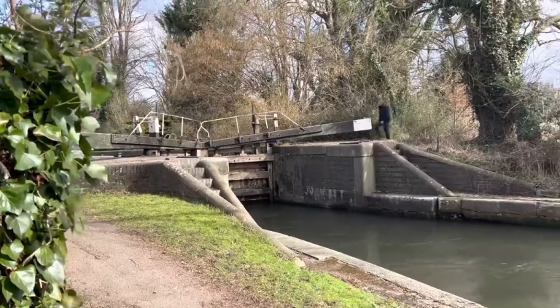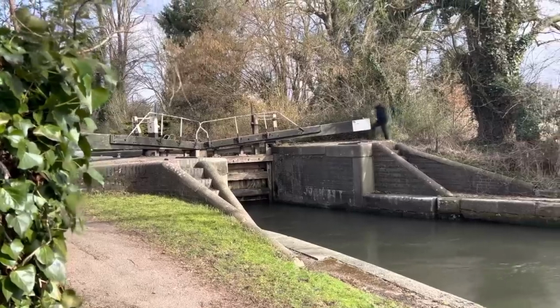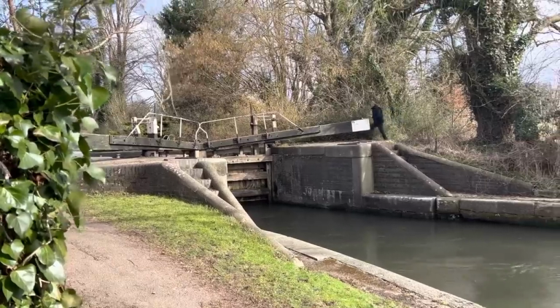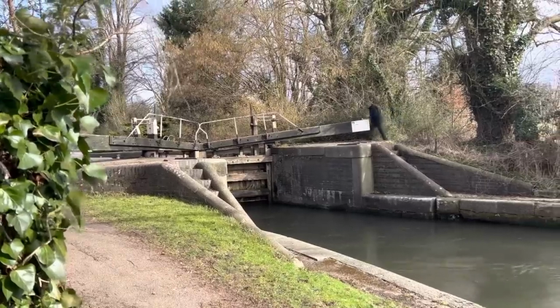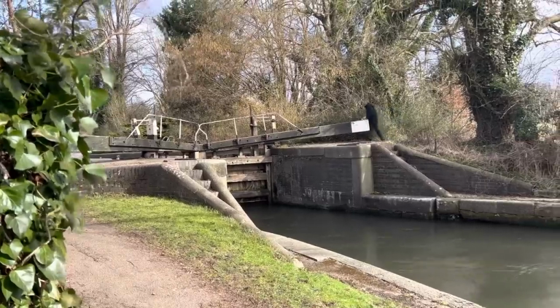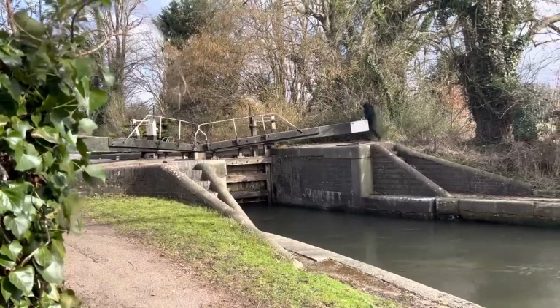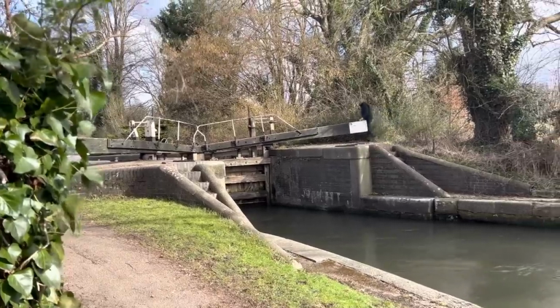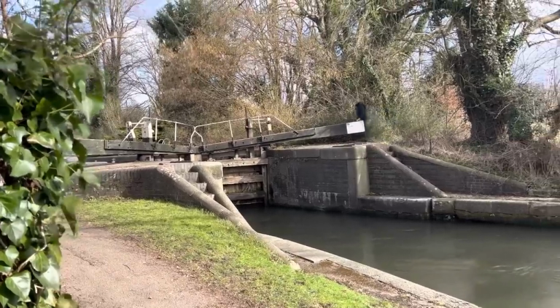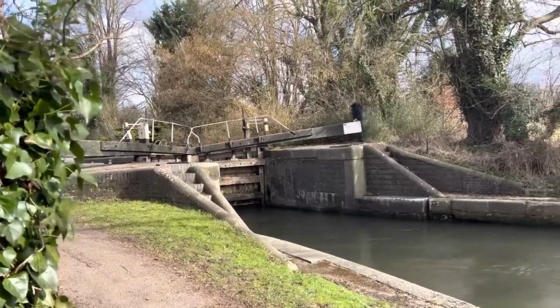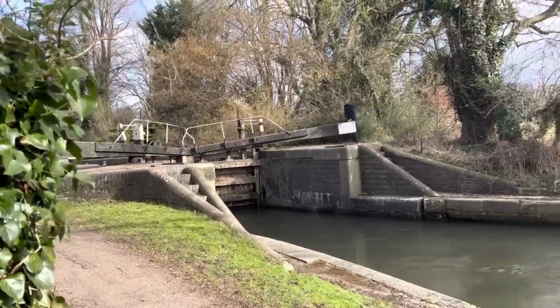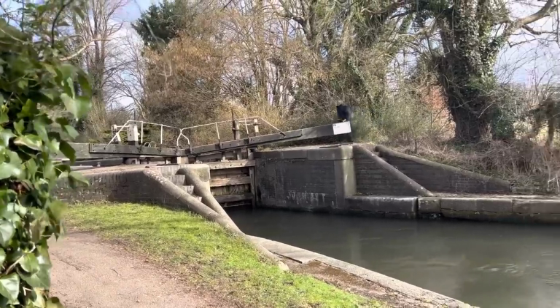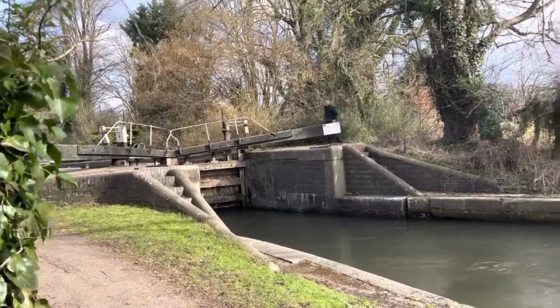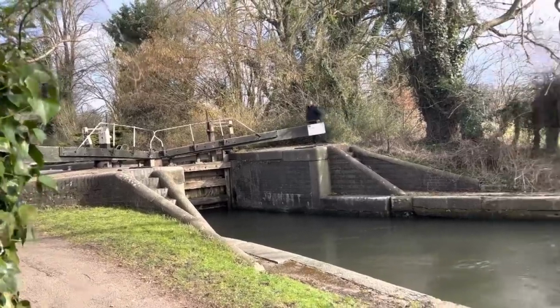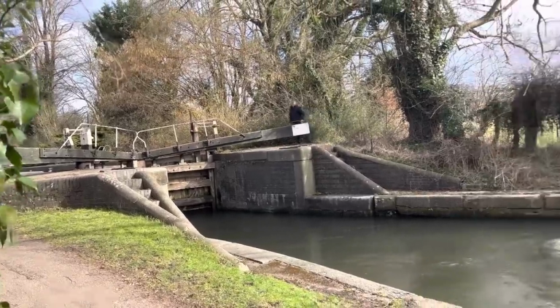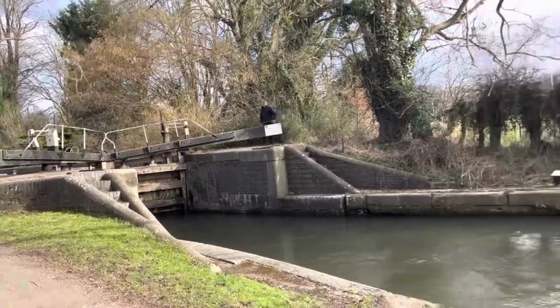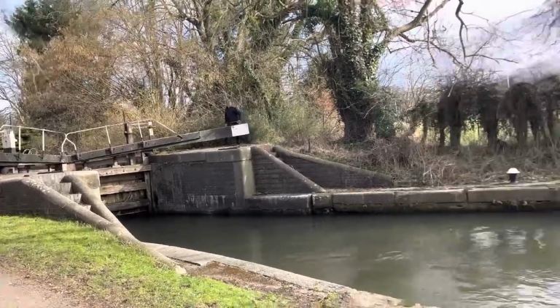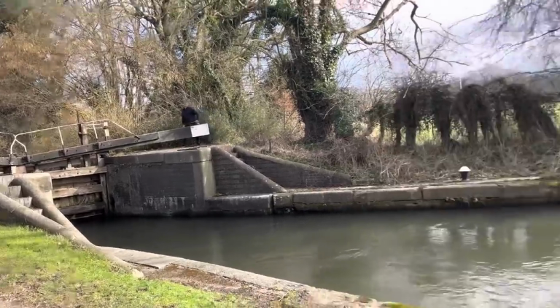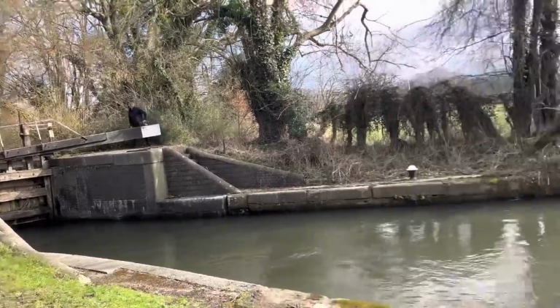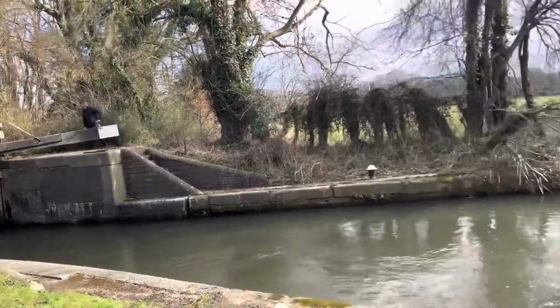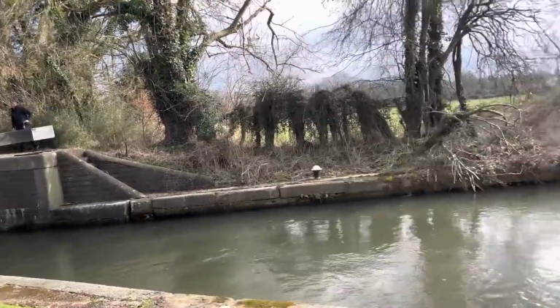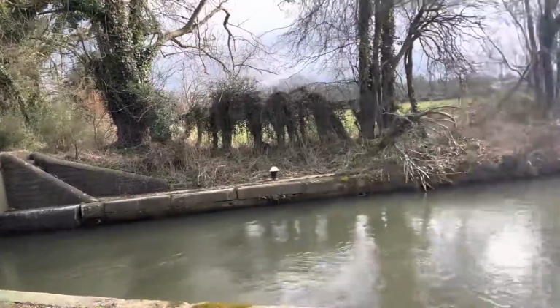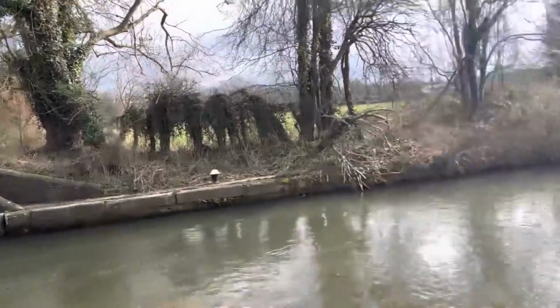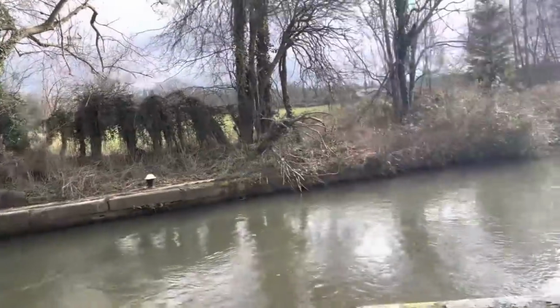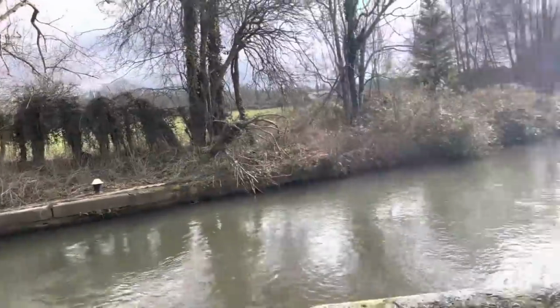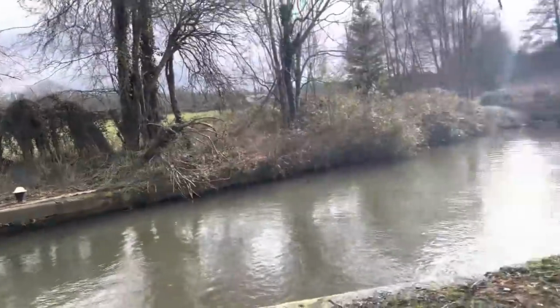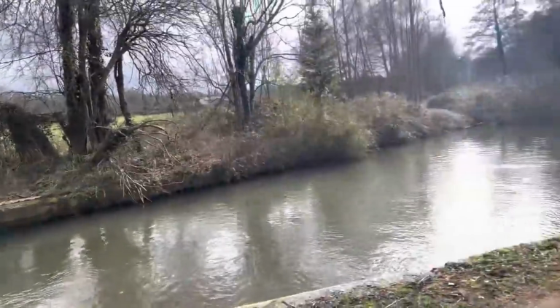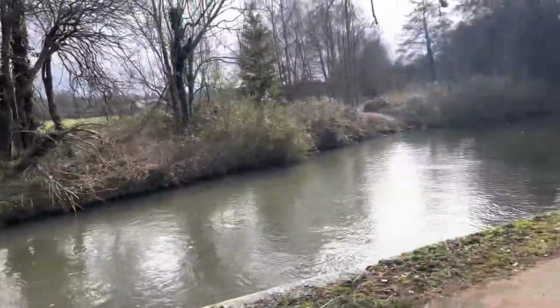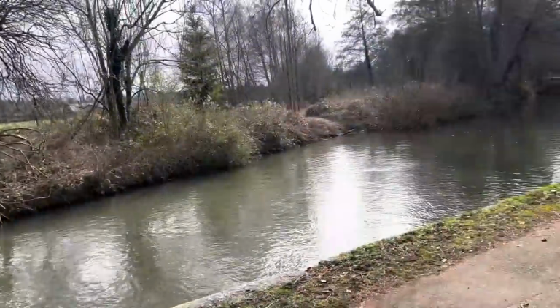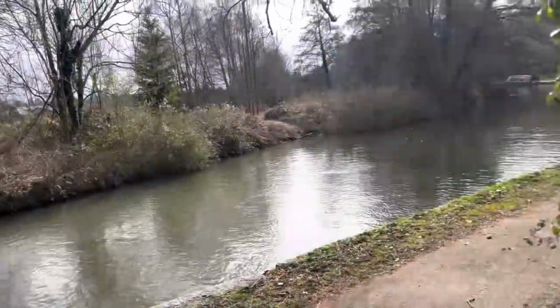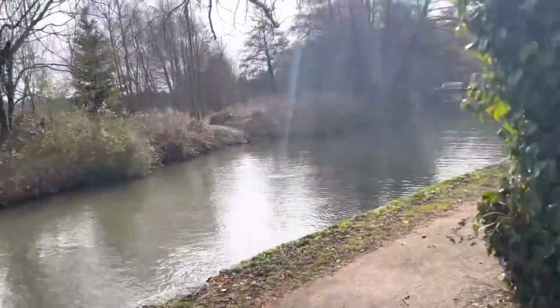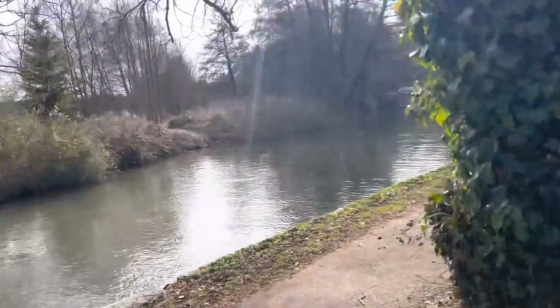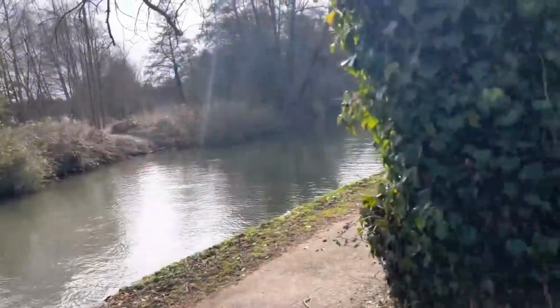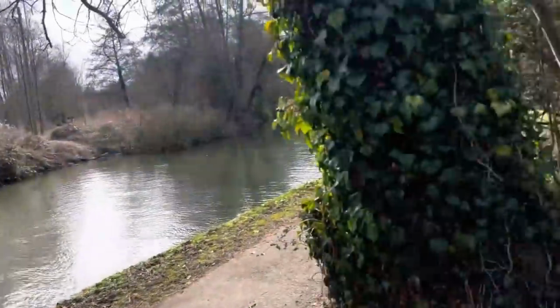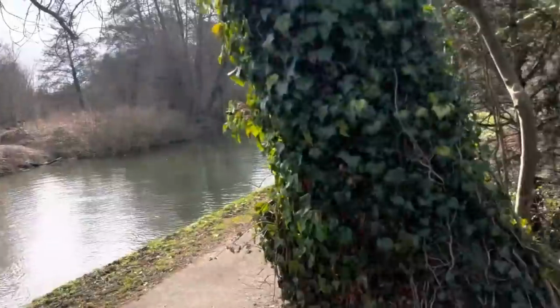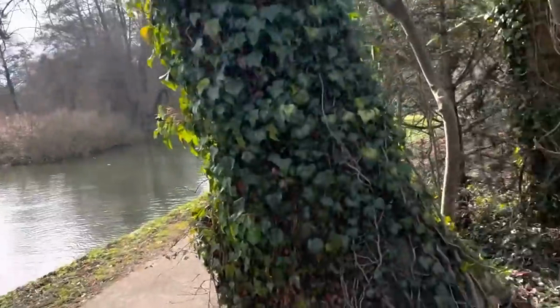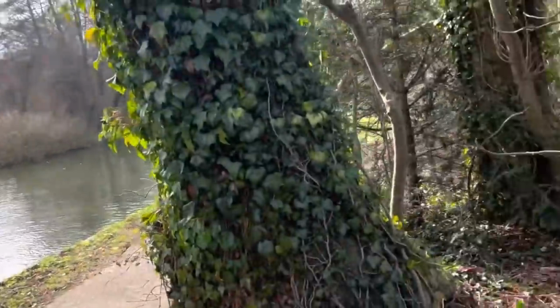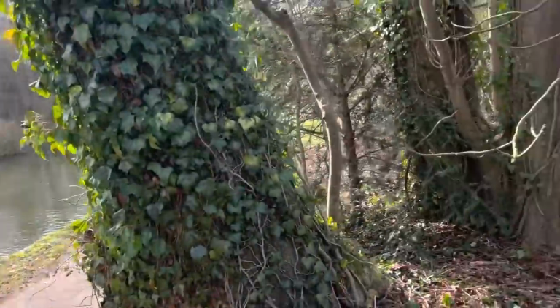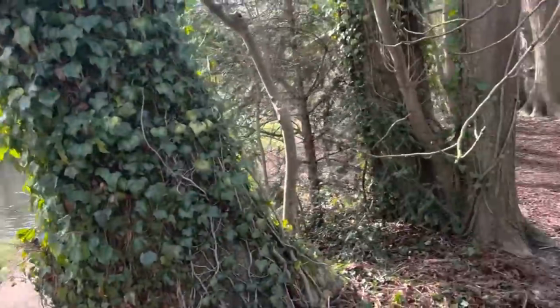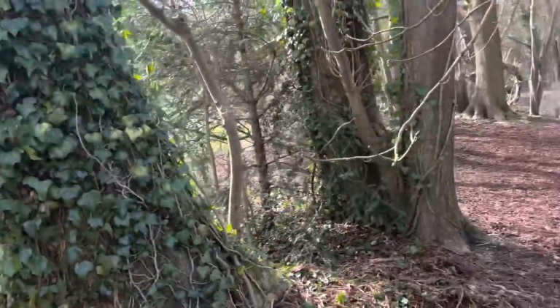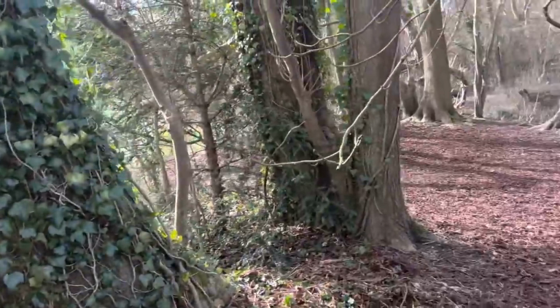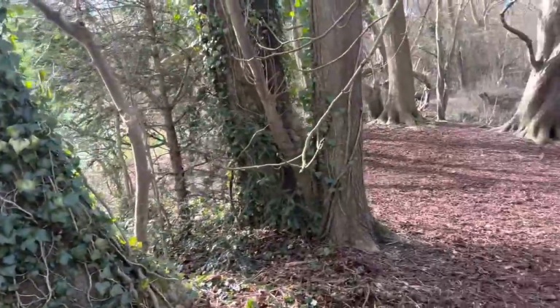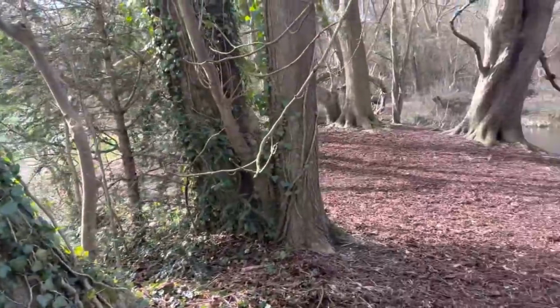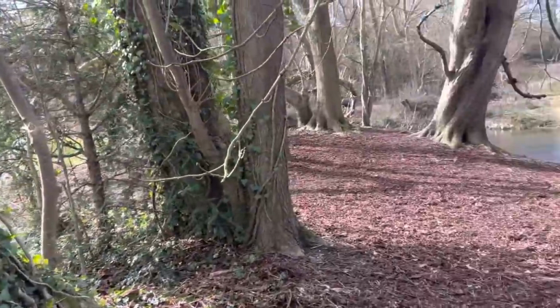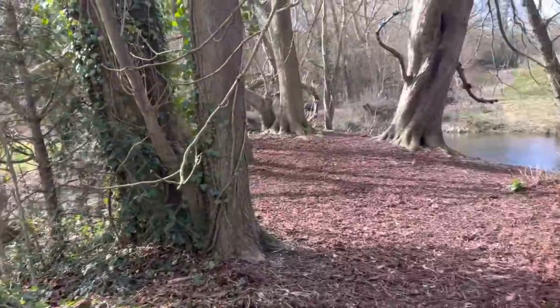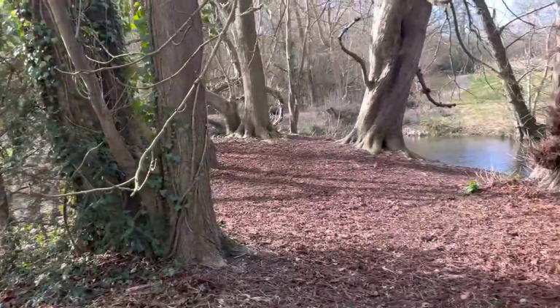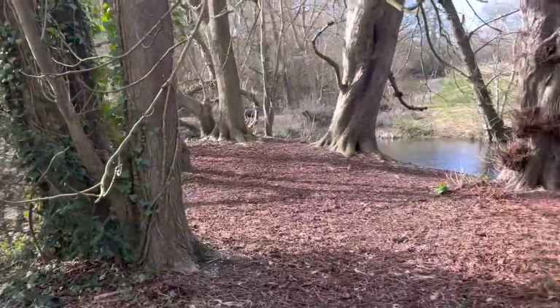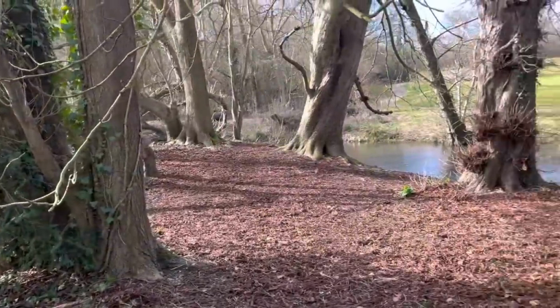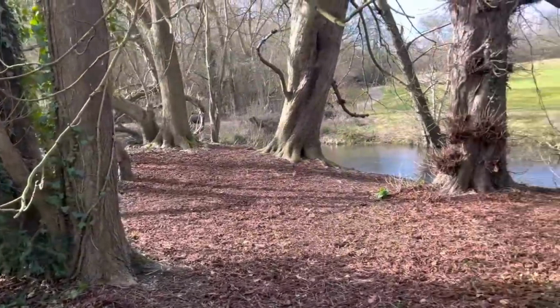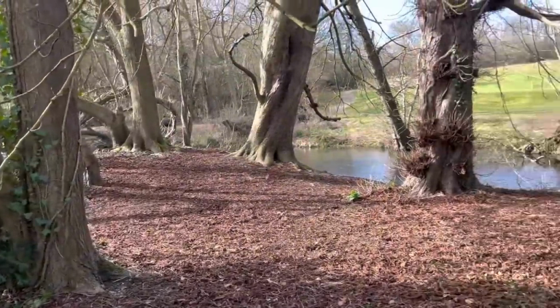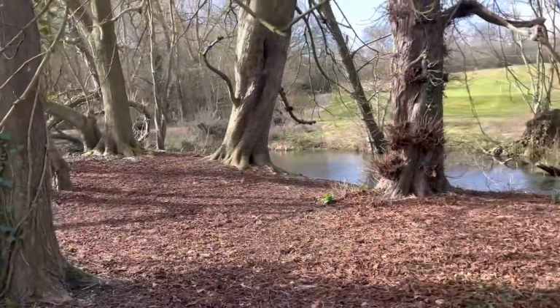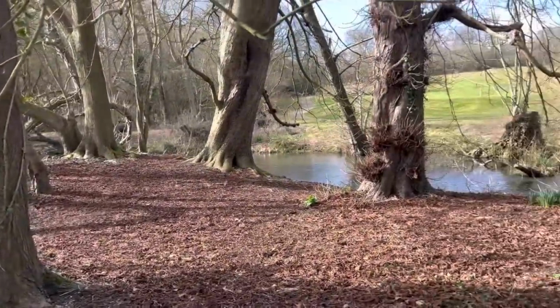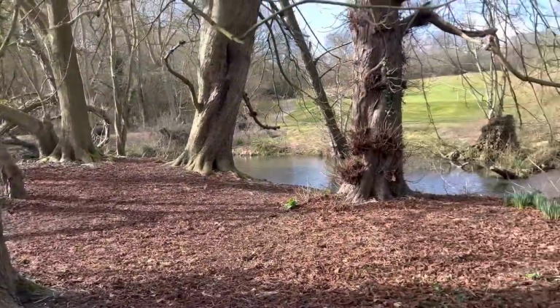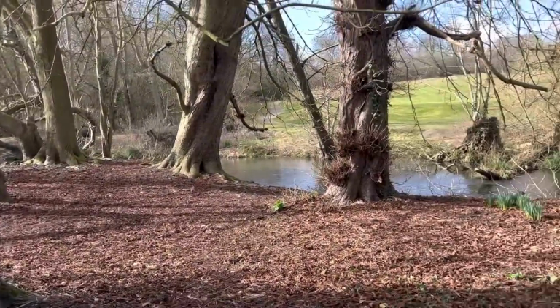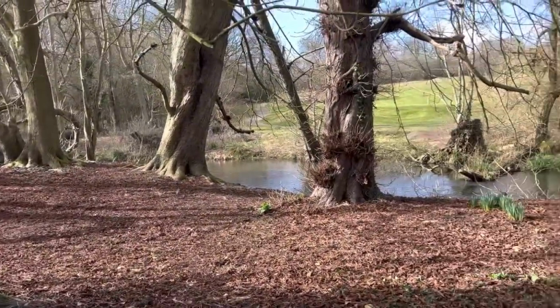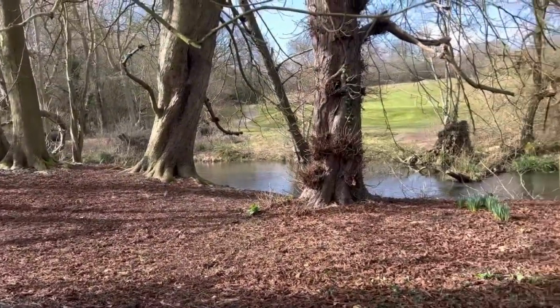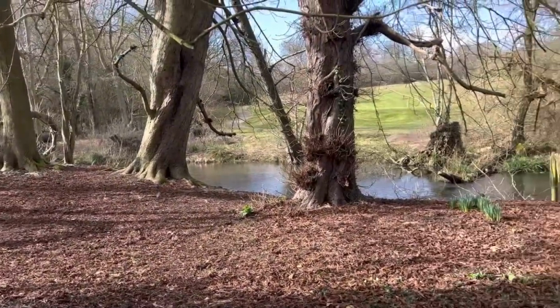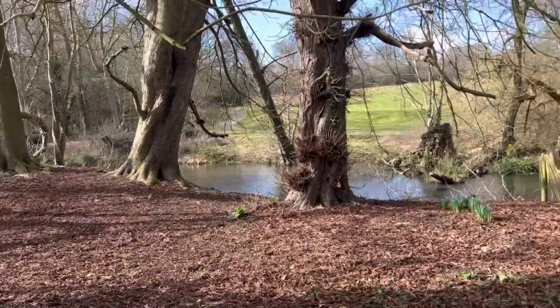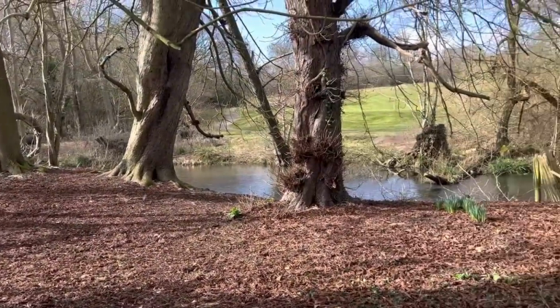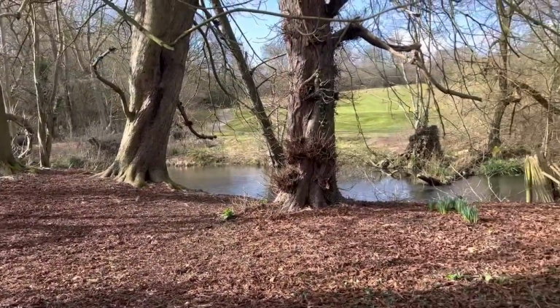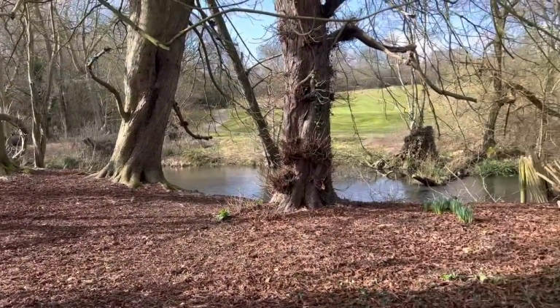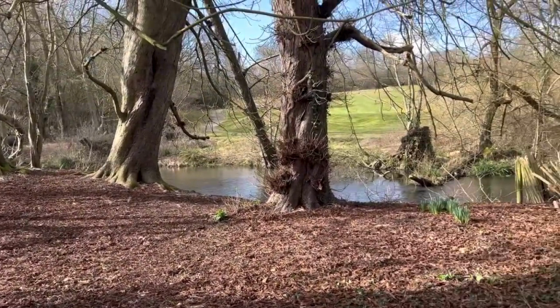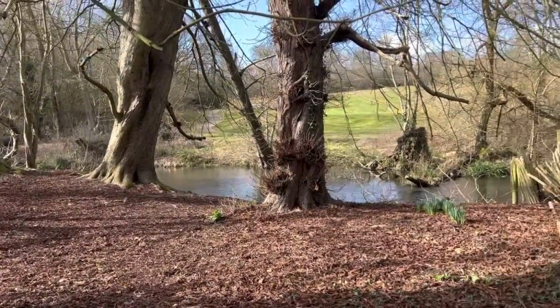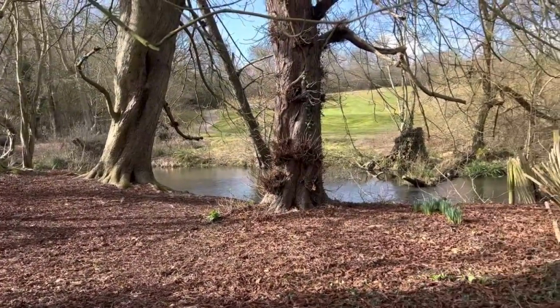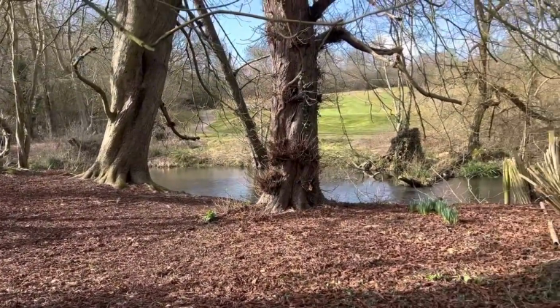Look how pretty this is. The canal there — that's the River Cone and the Grove Golf Club.